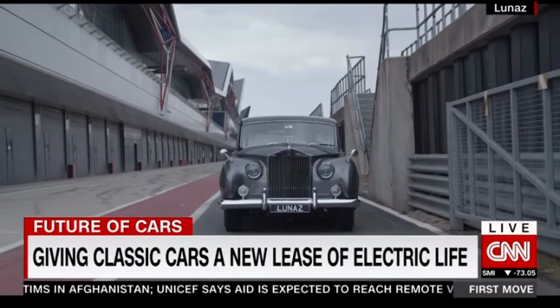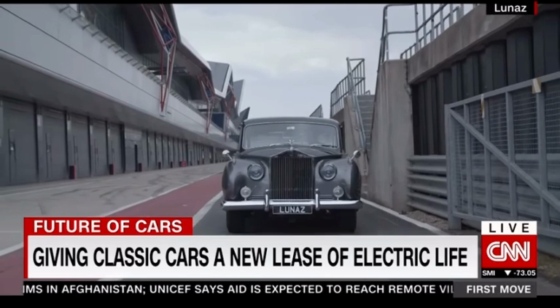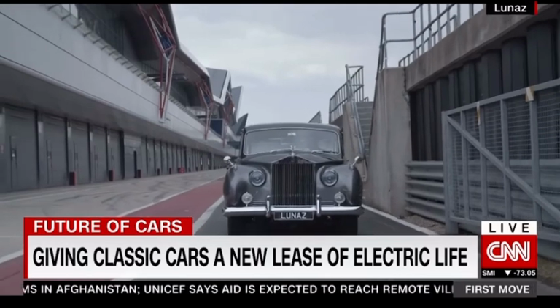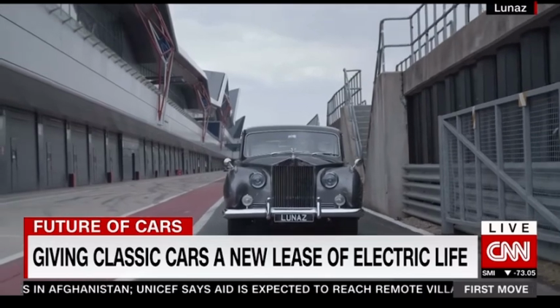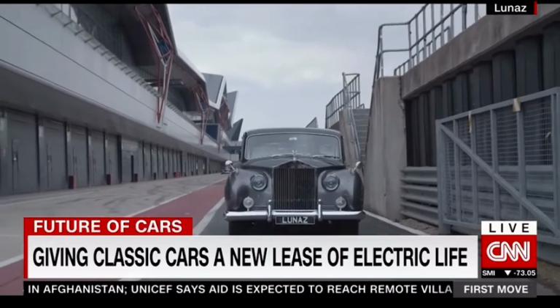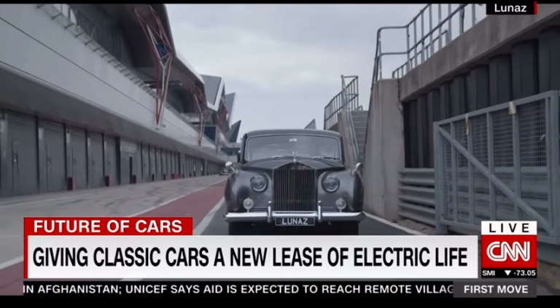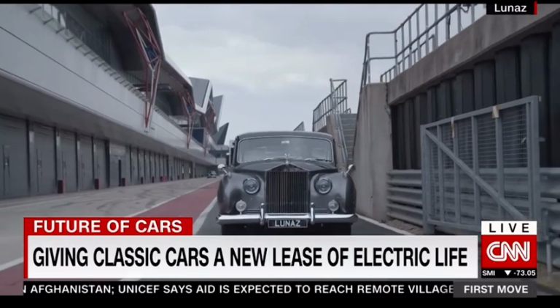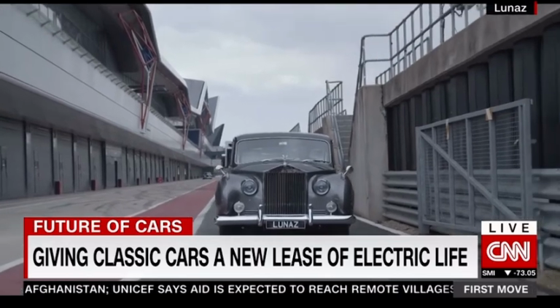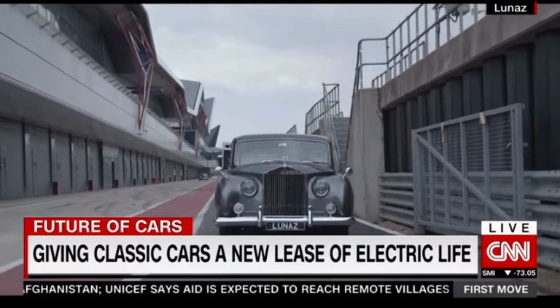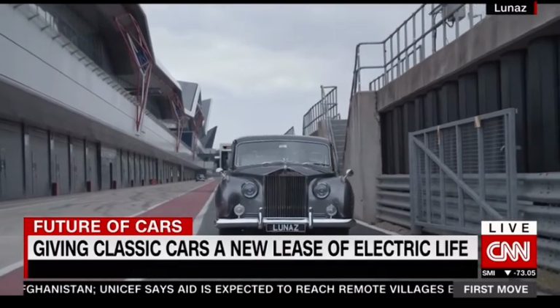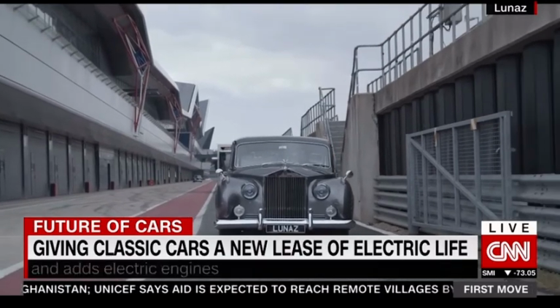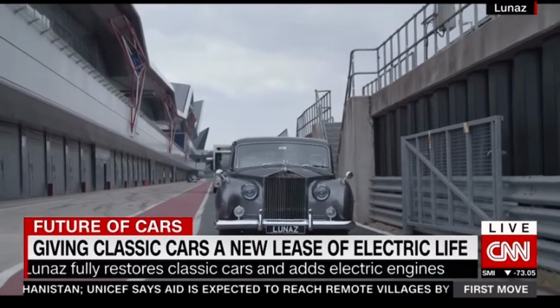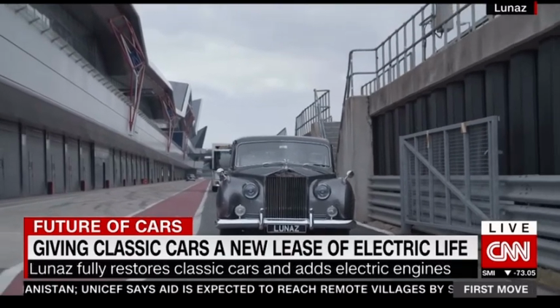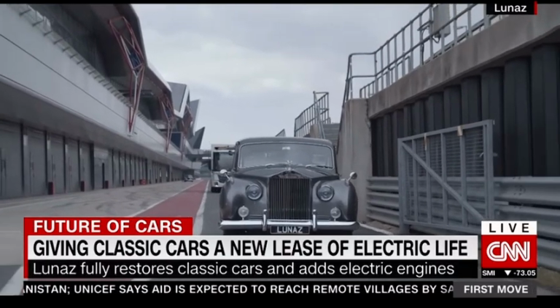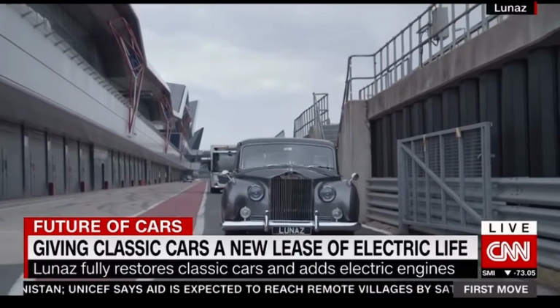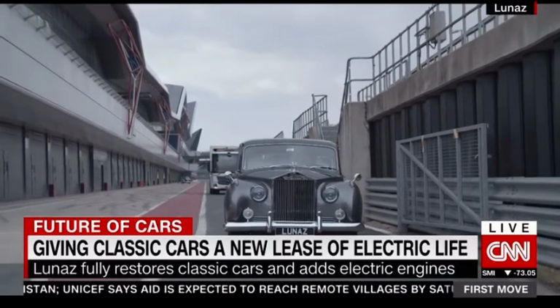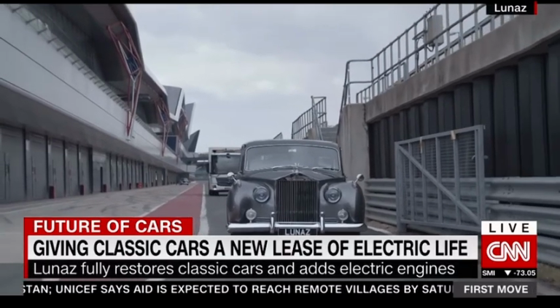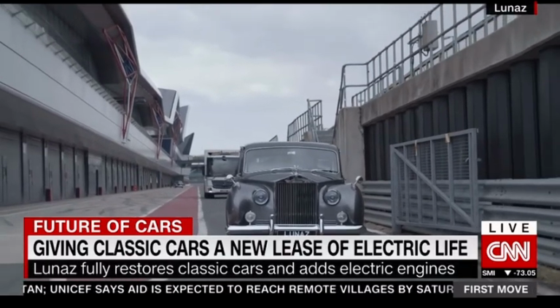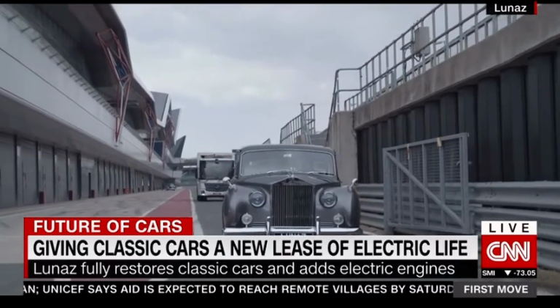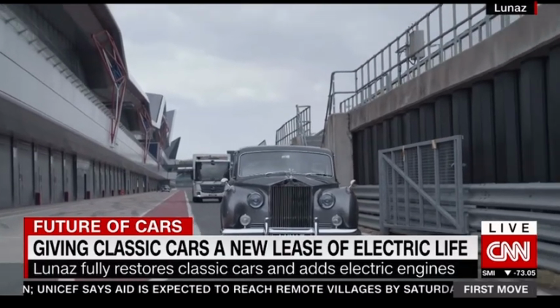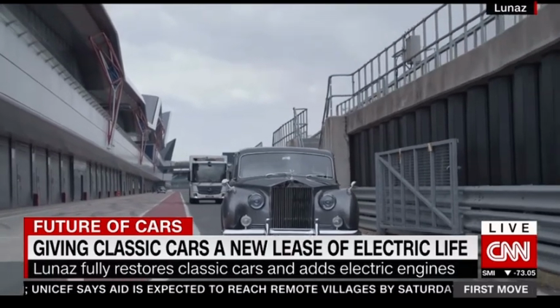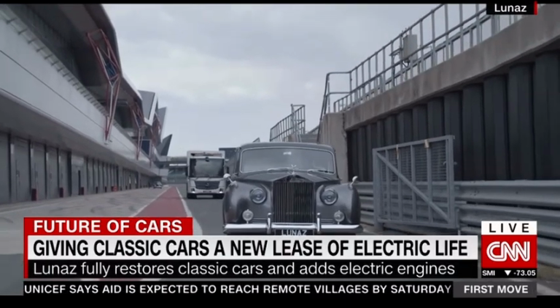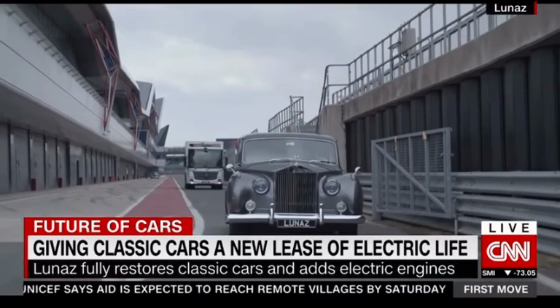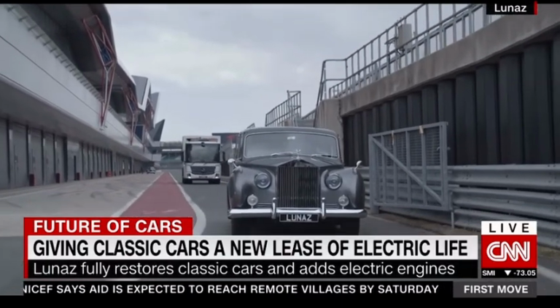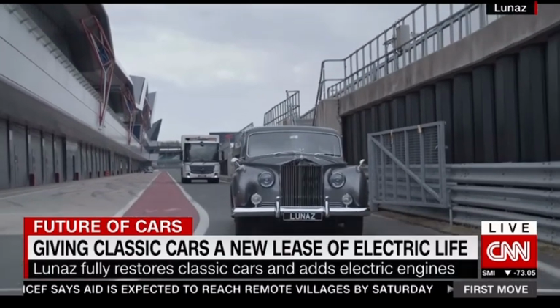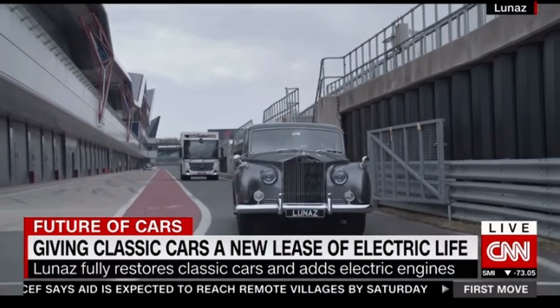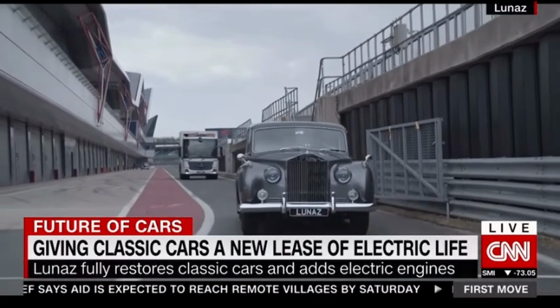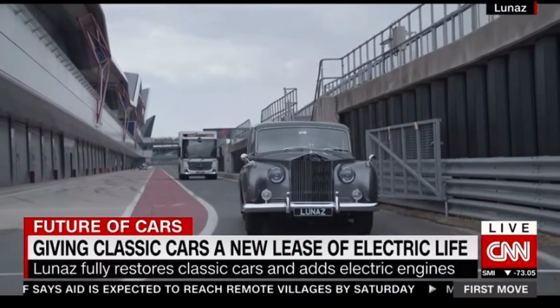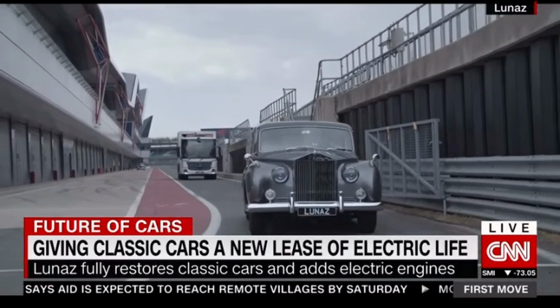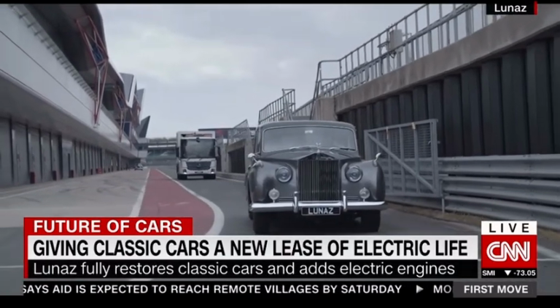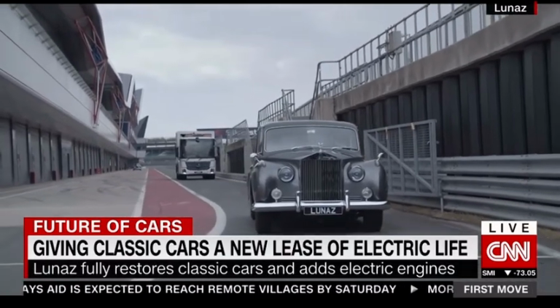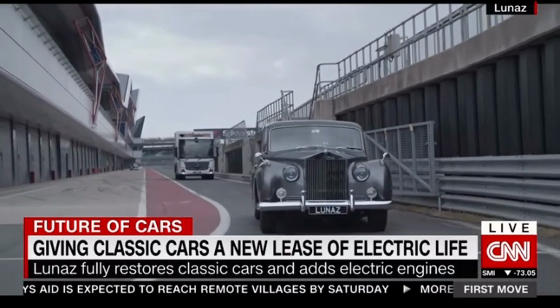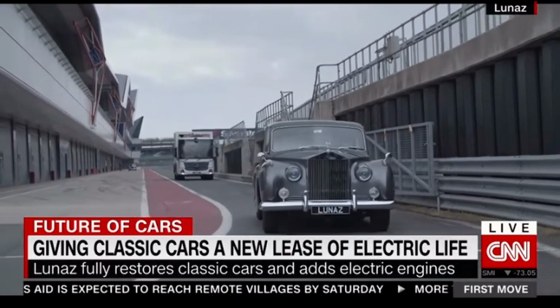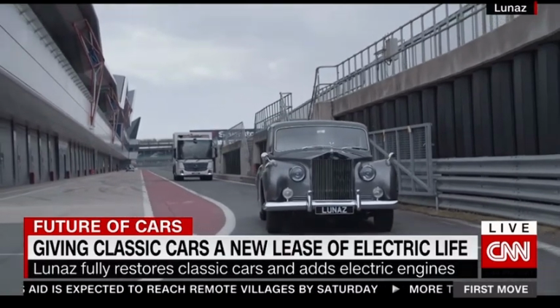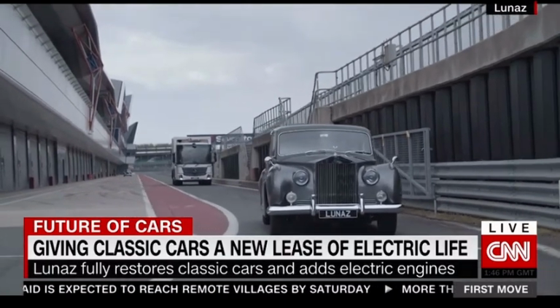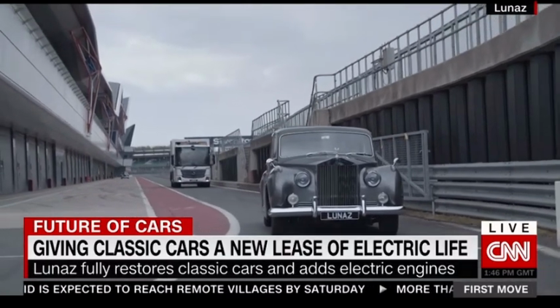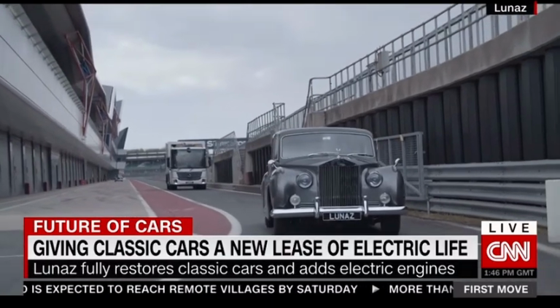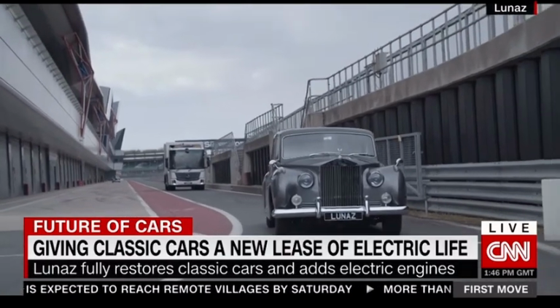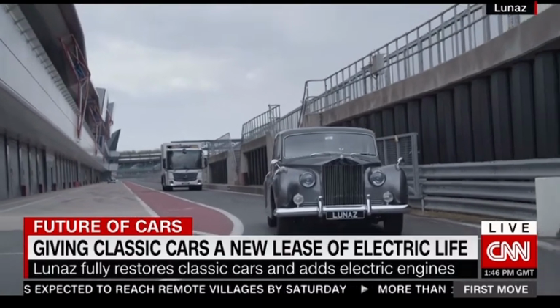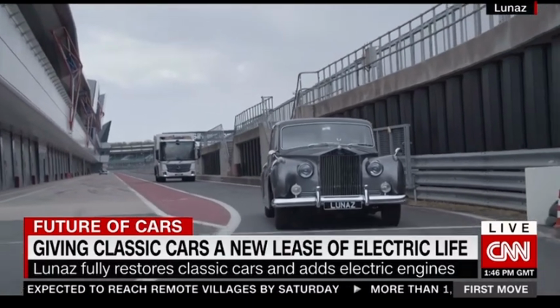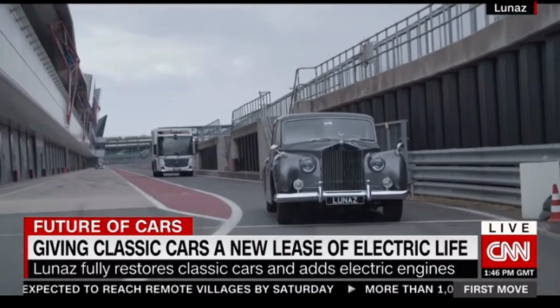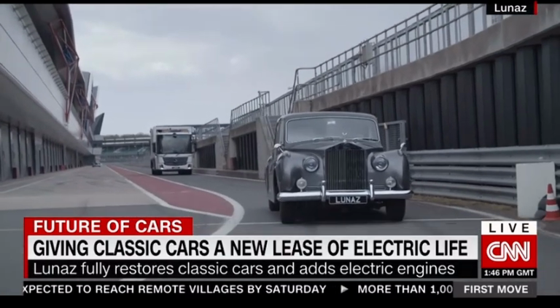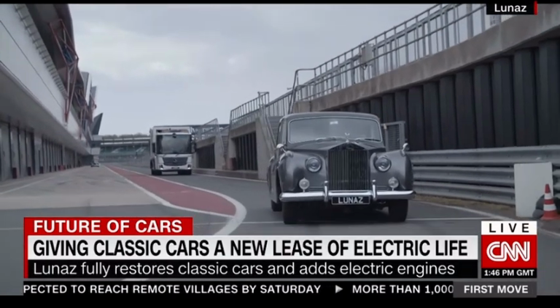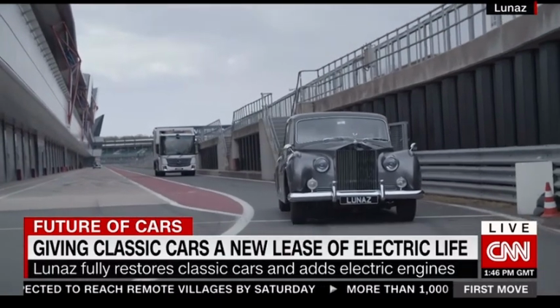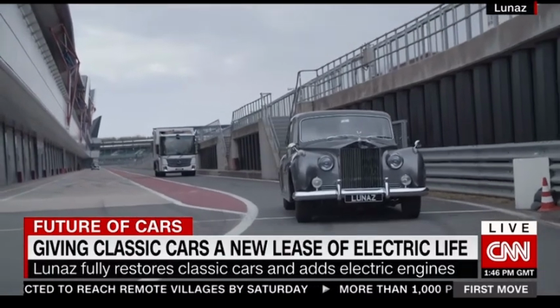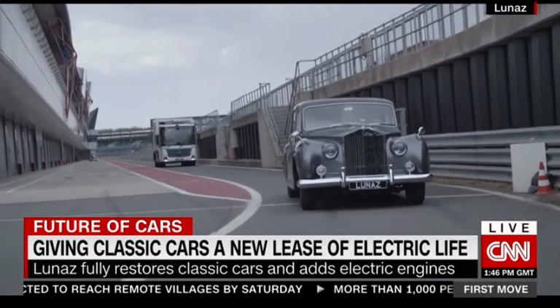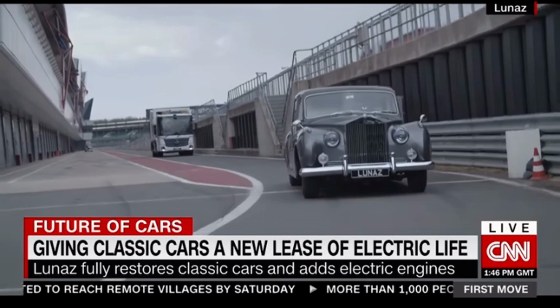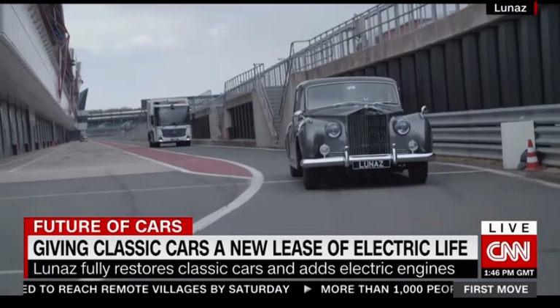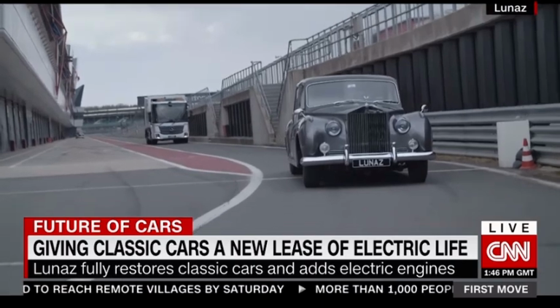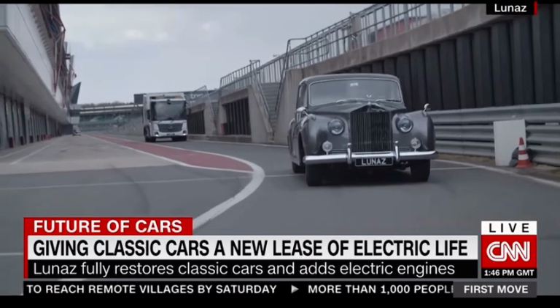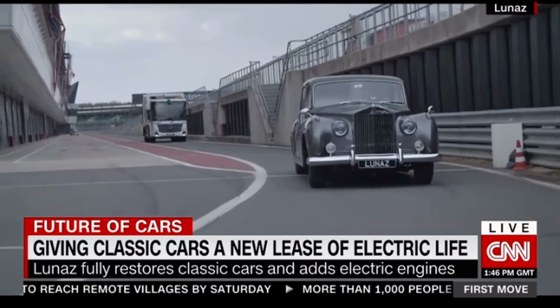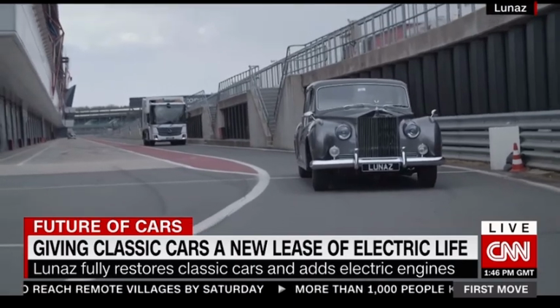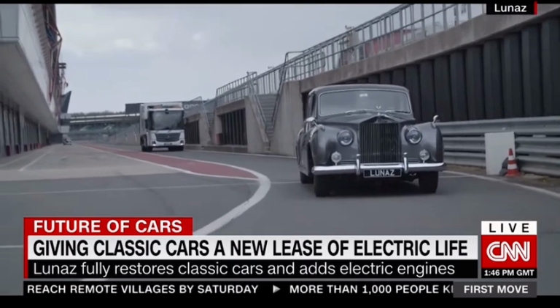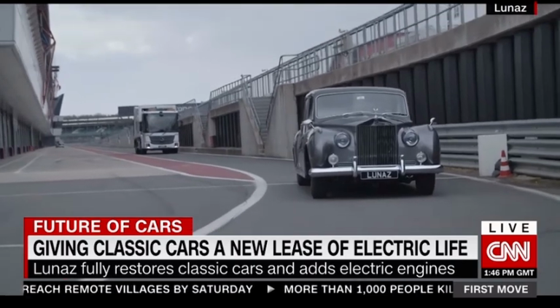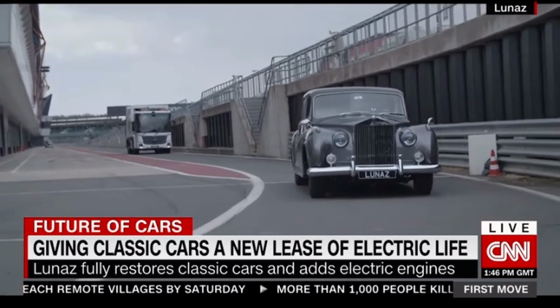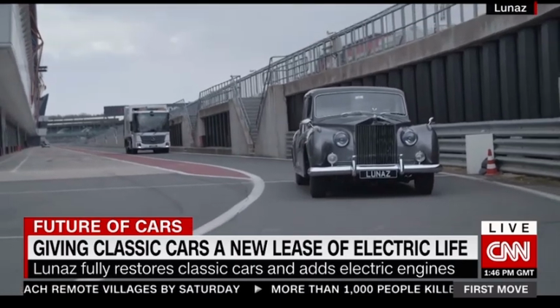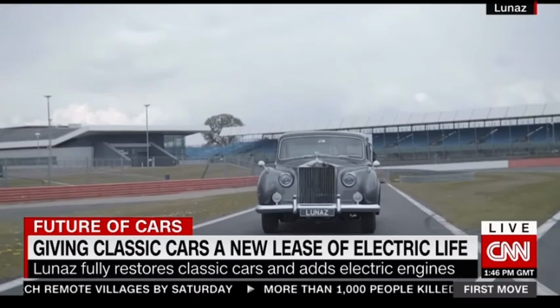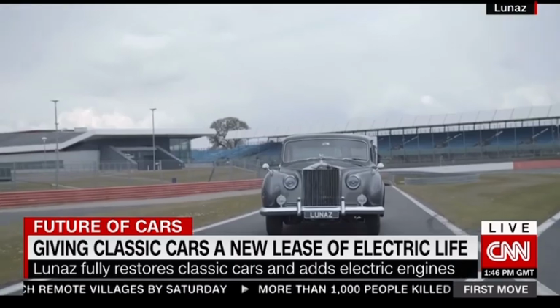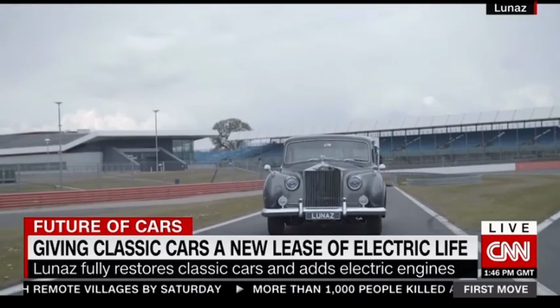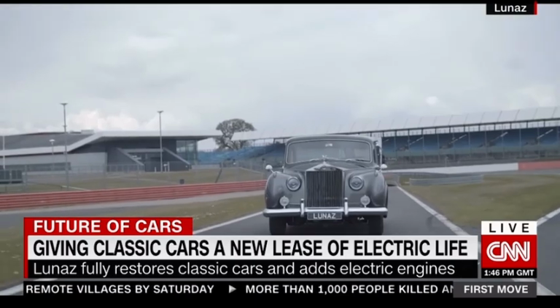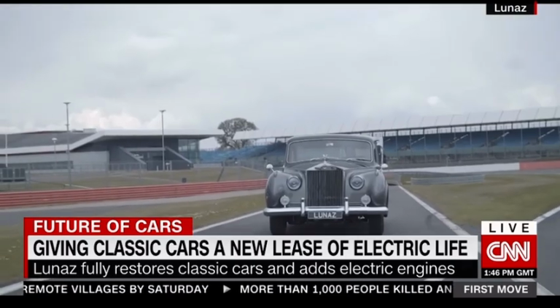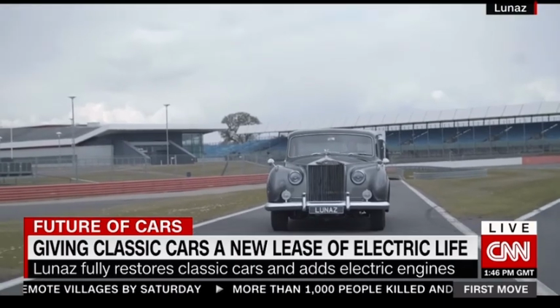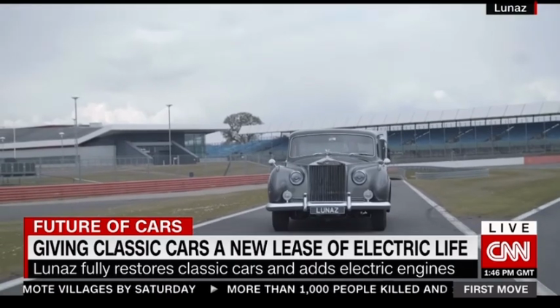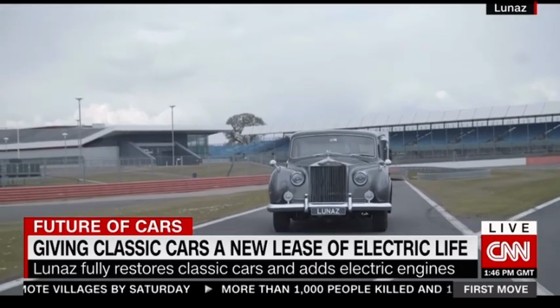And it's just about everything: power steering, uprated brakes, suspension, air conditioning, even Apple CarPlay.